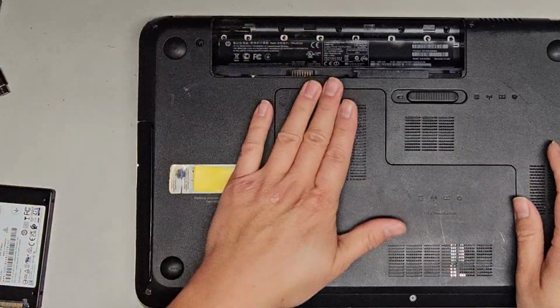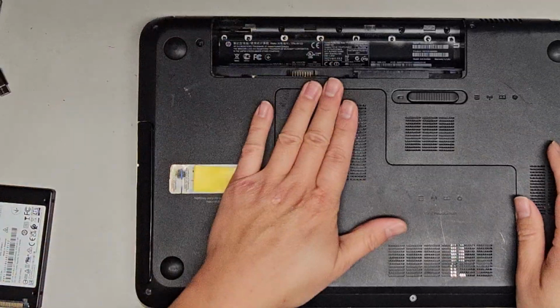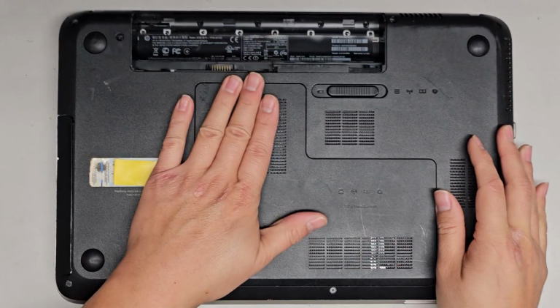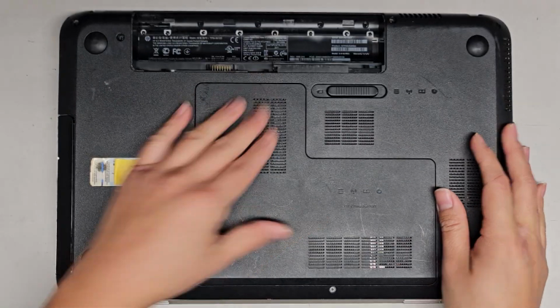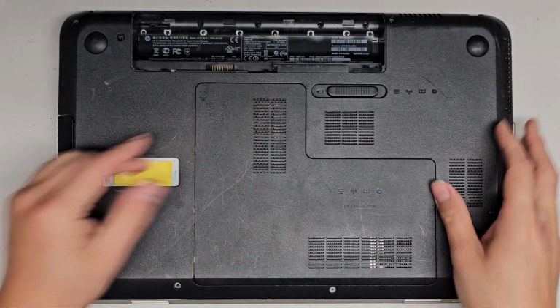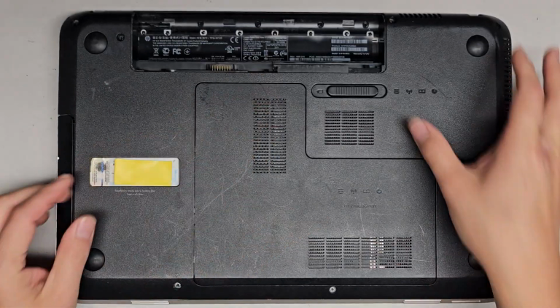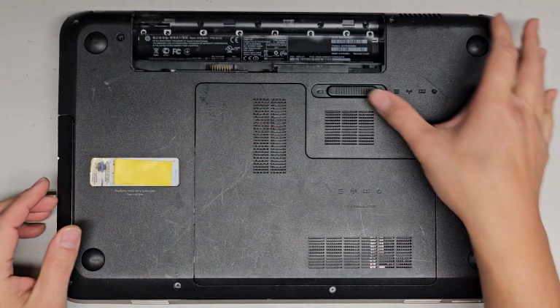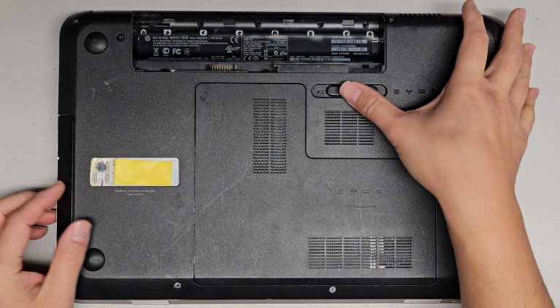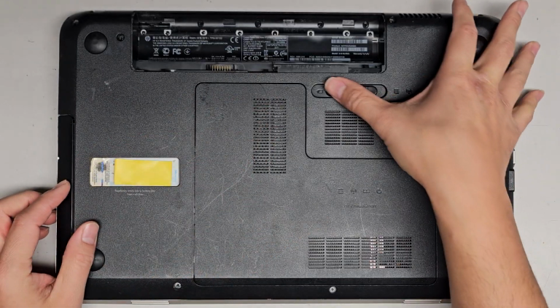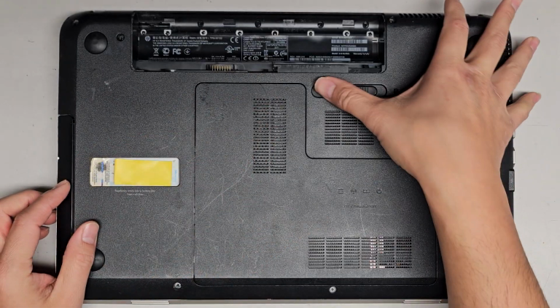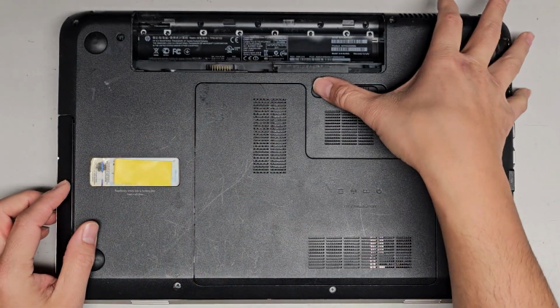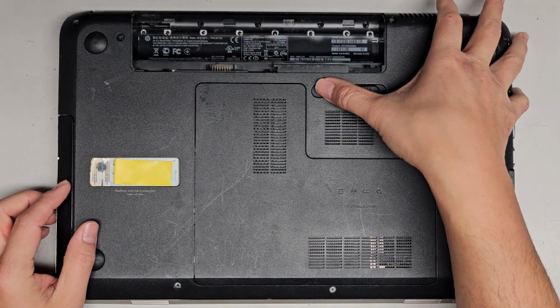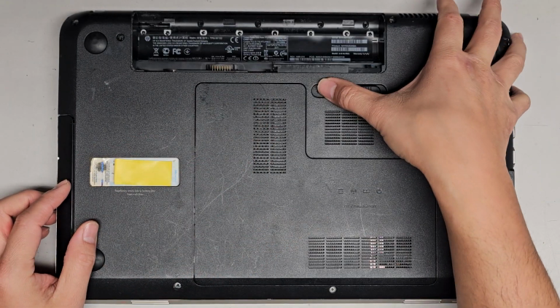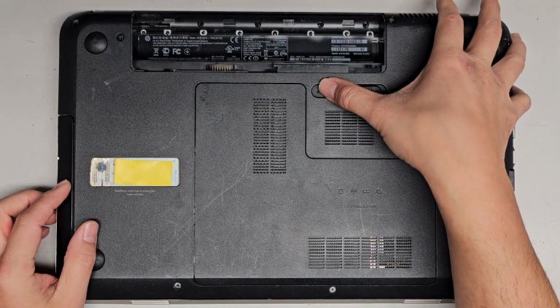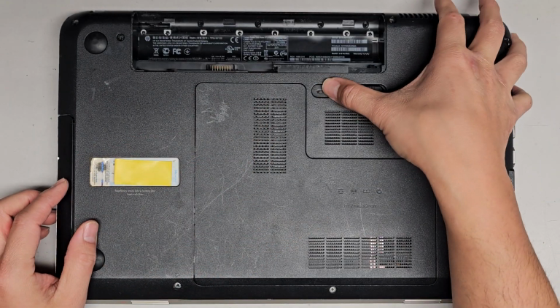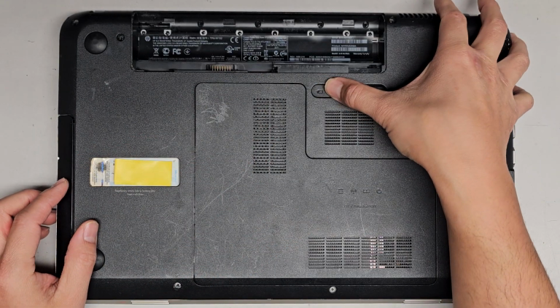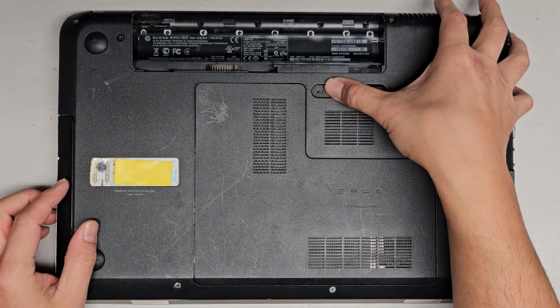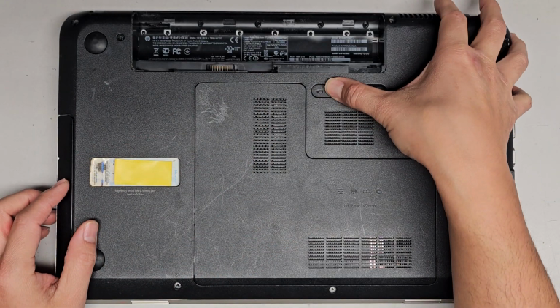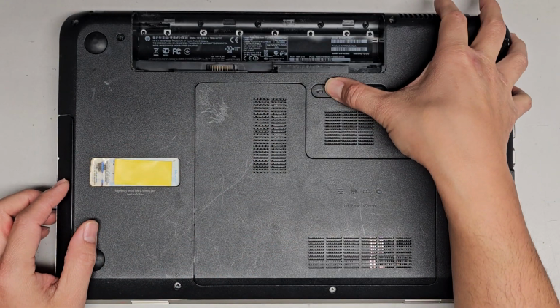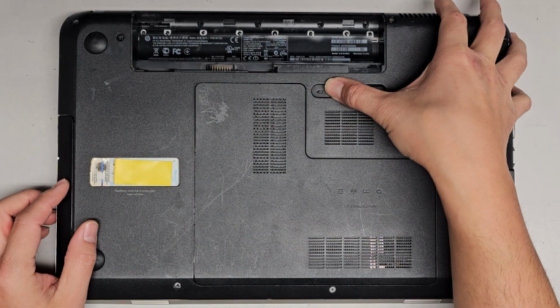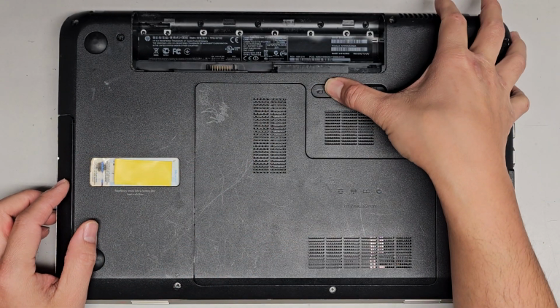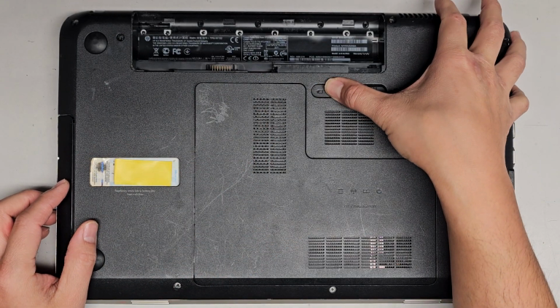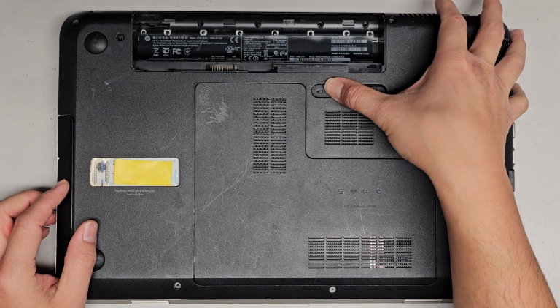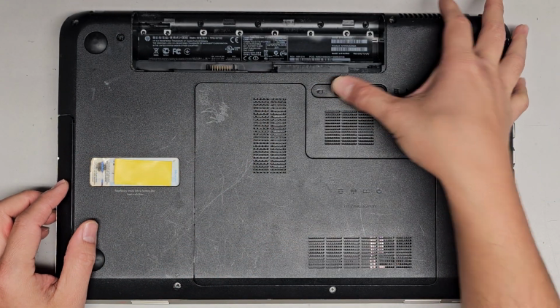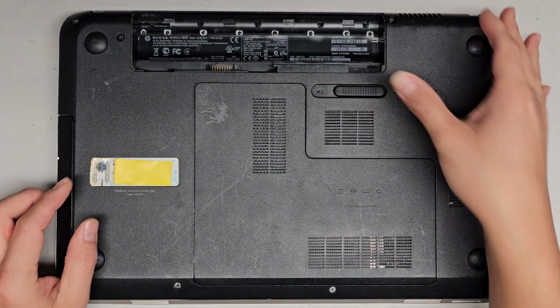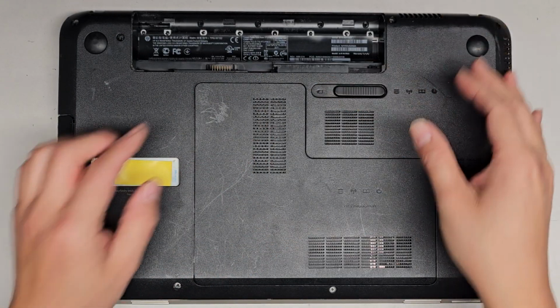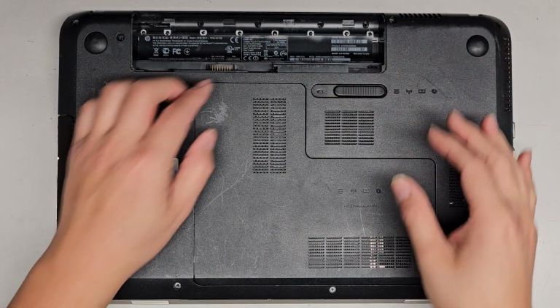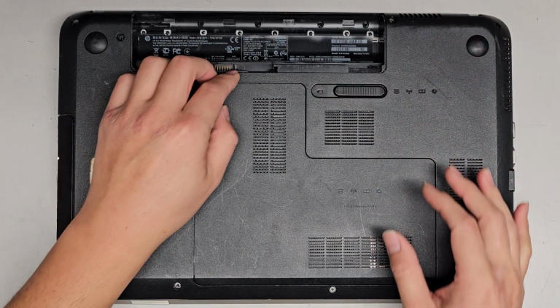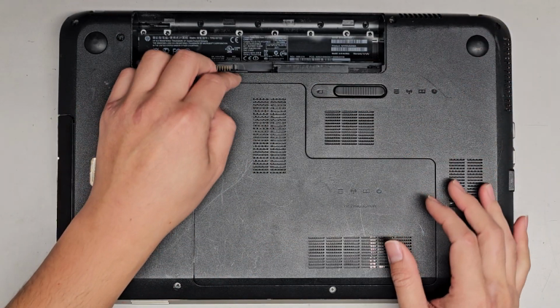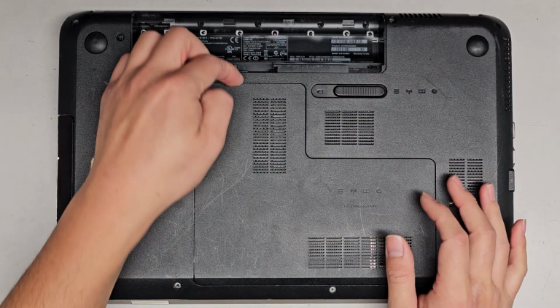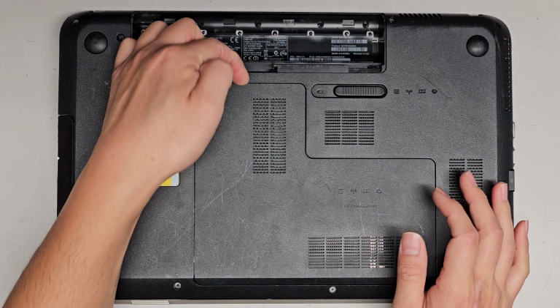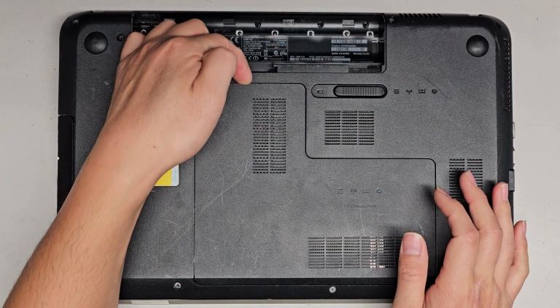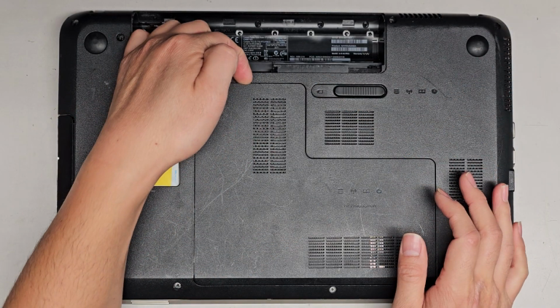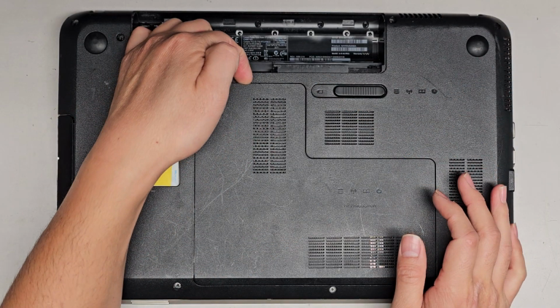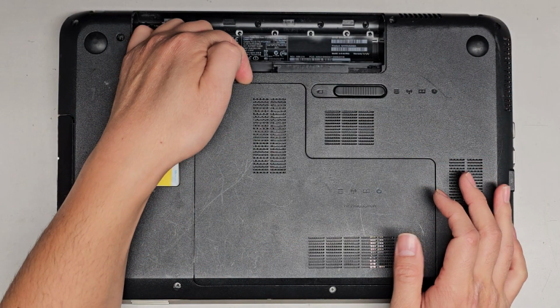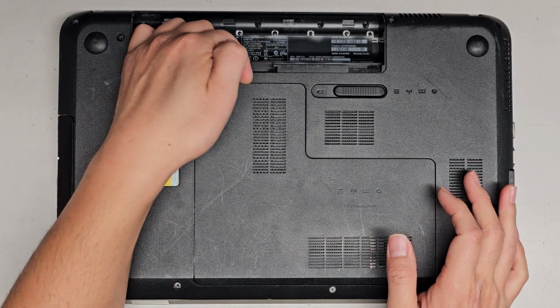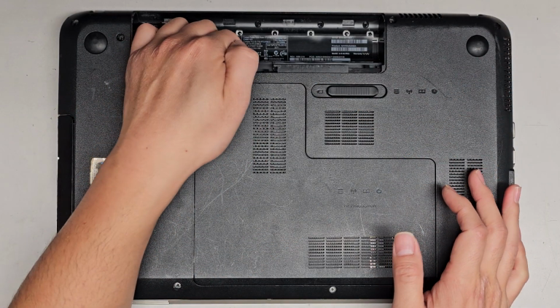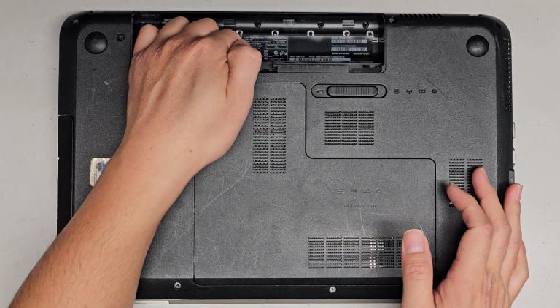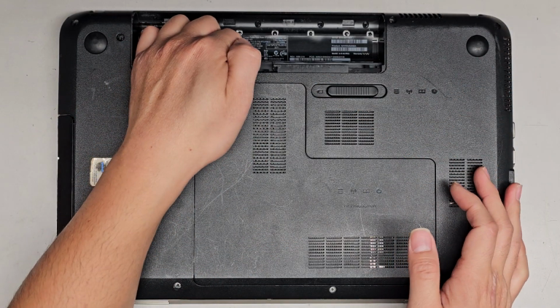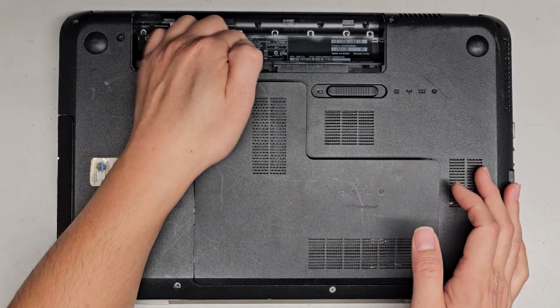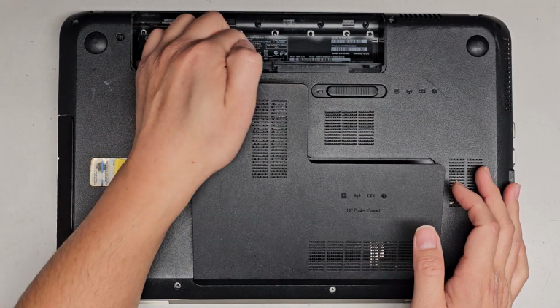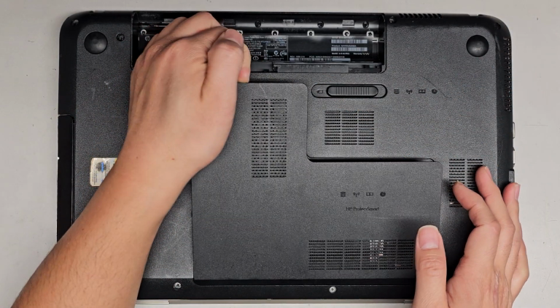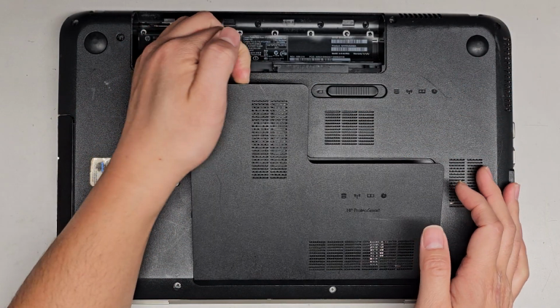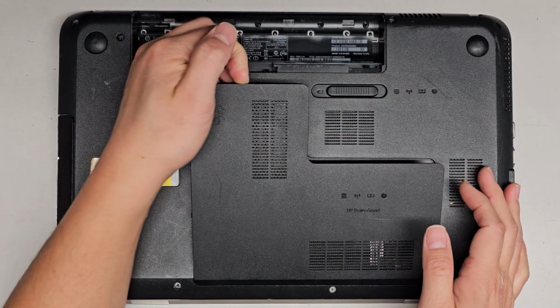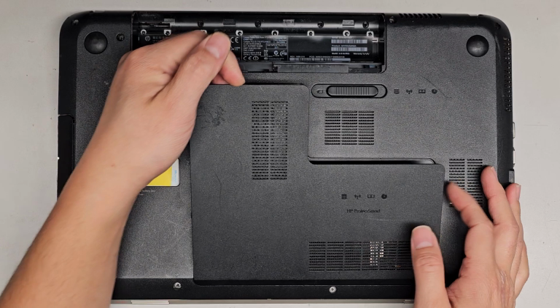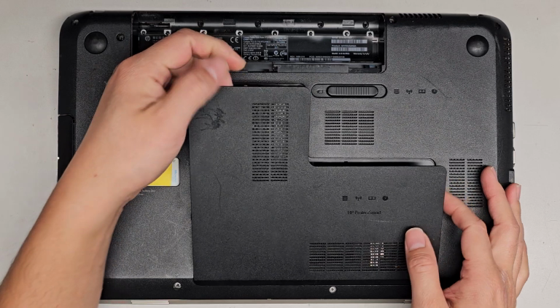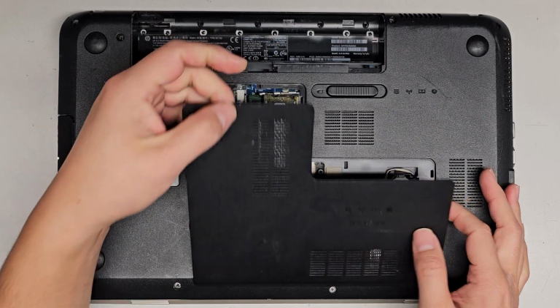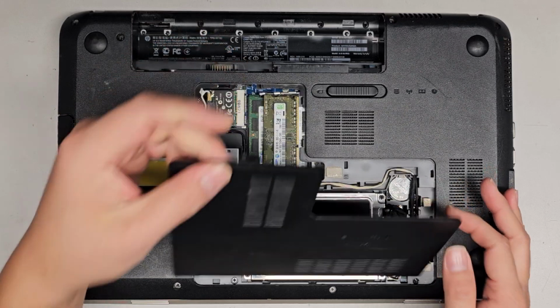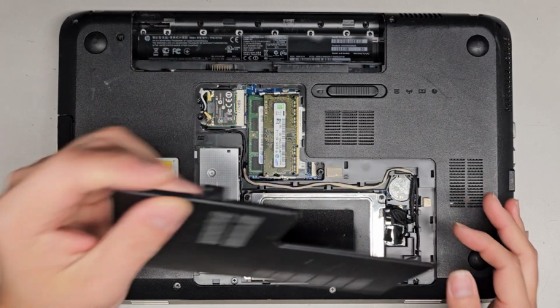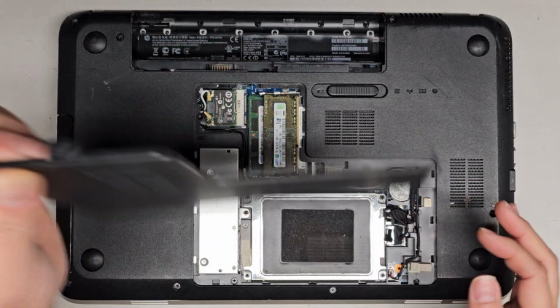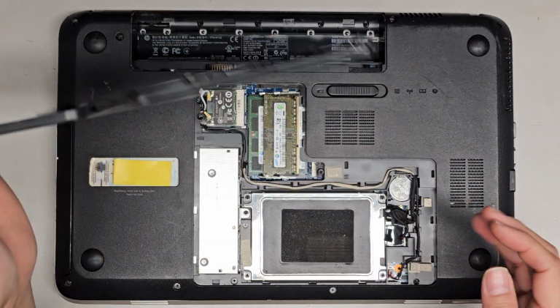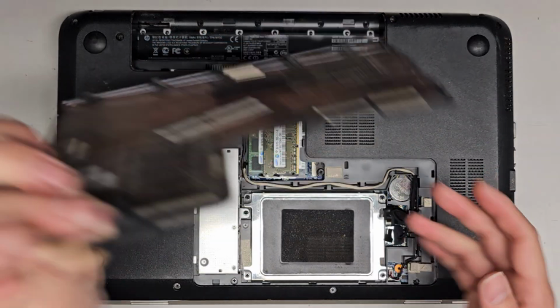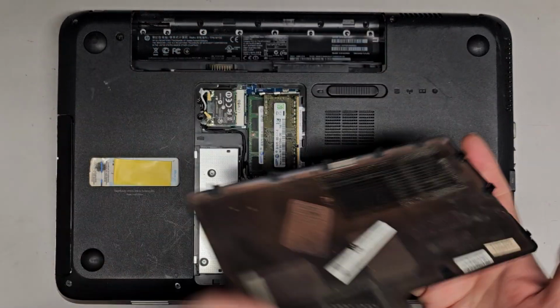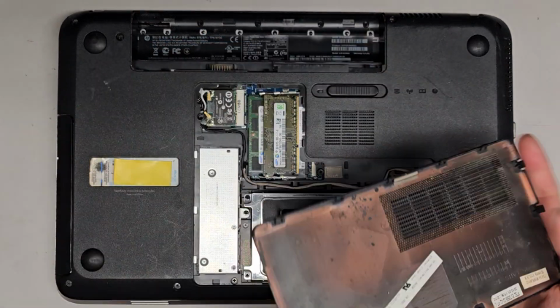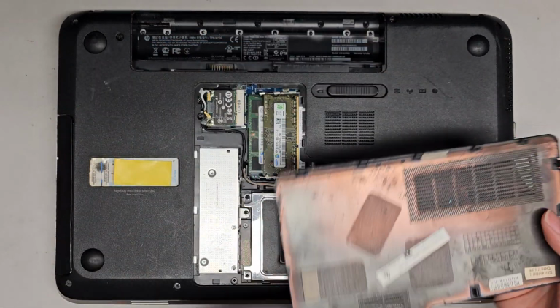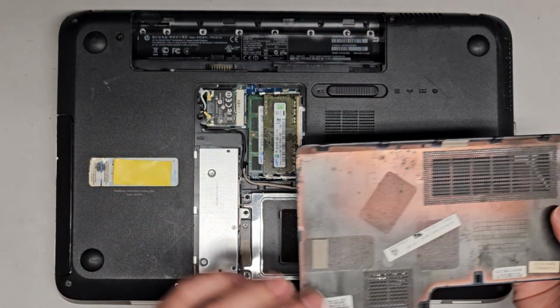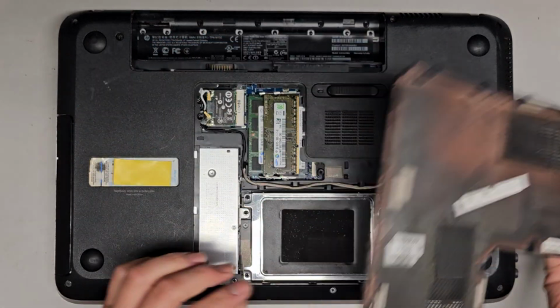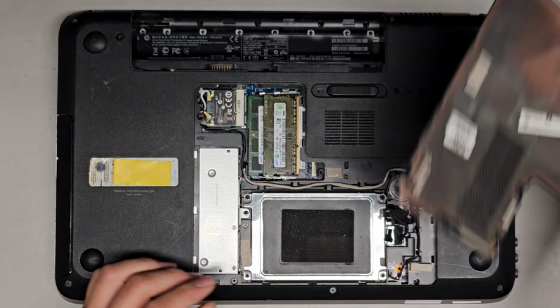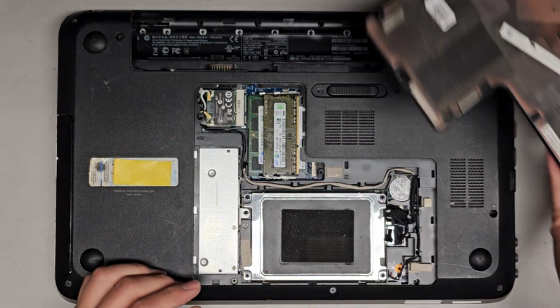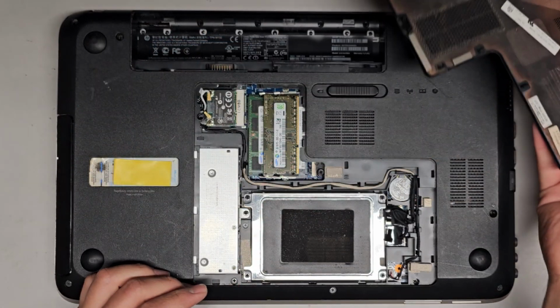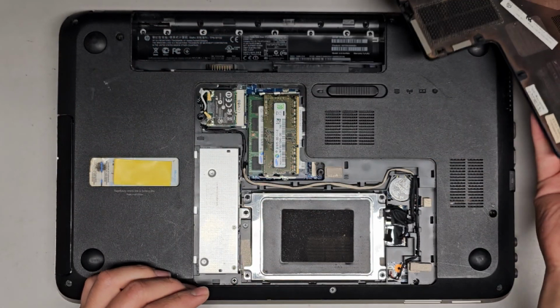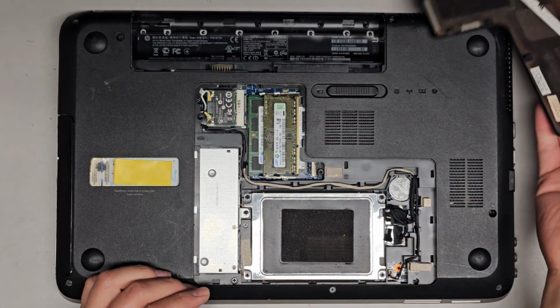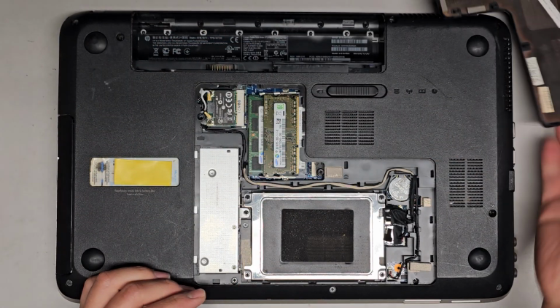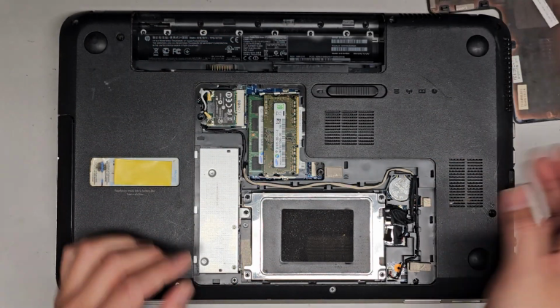To open the bottom cover, you slide it this way after removing the battery. You can see it pops up a portion that way, then you just pull it up. Very simple.